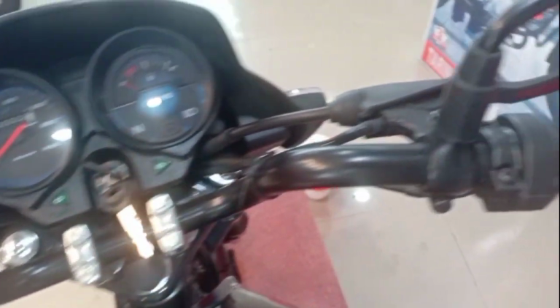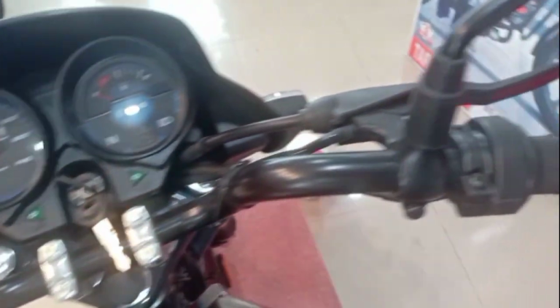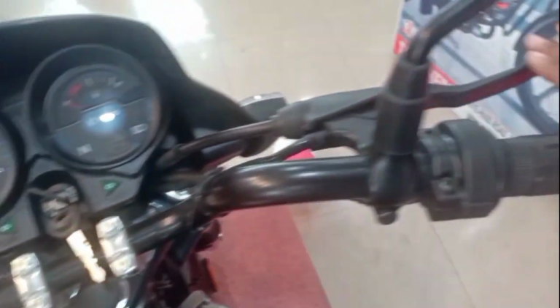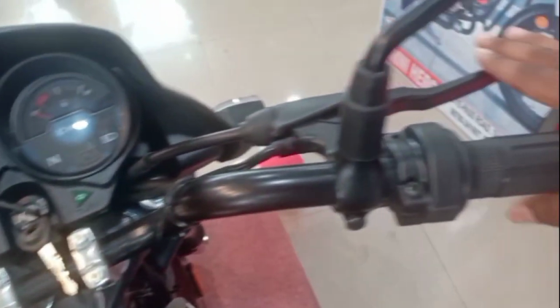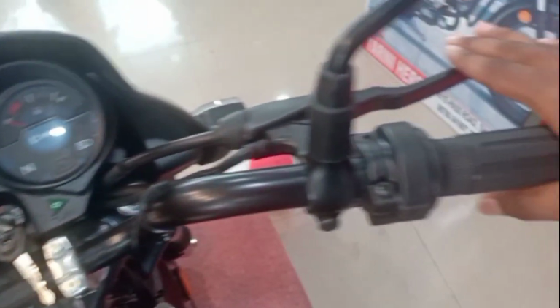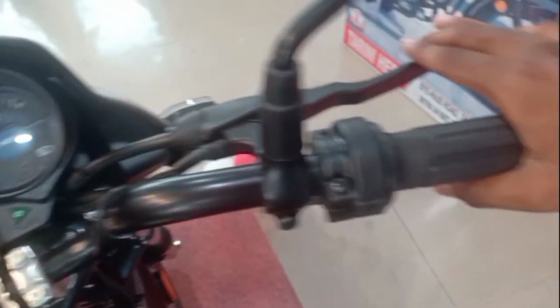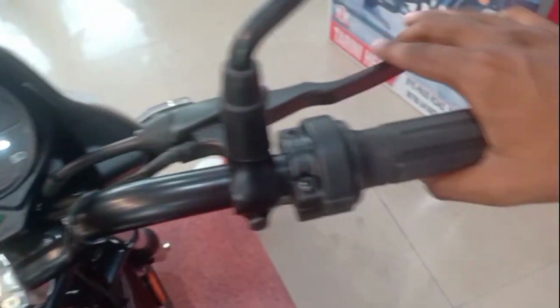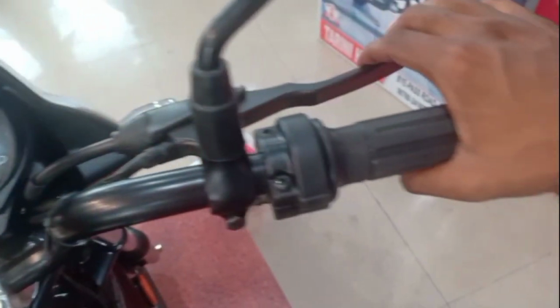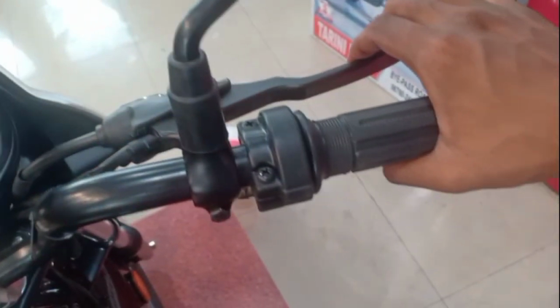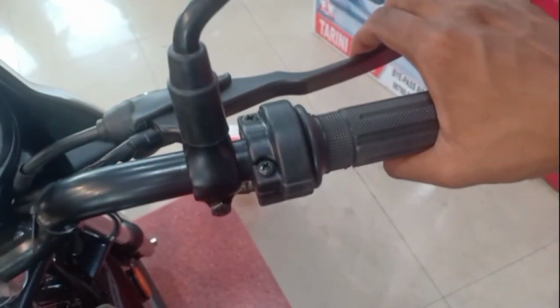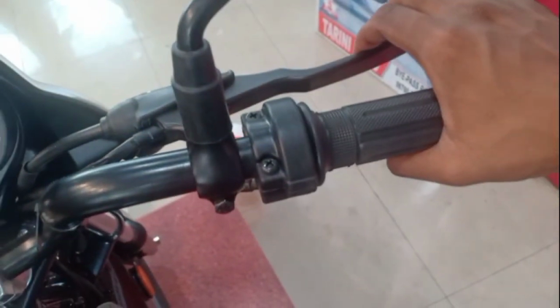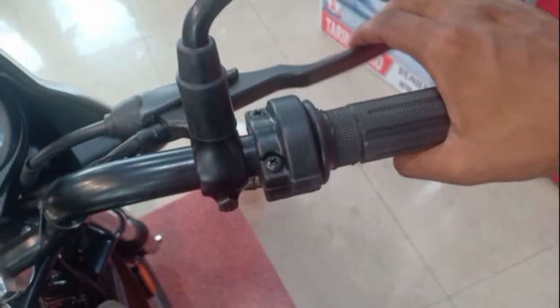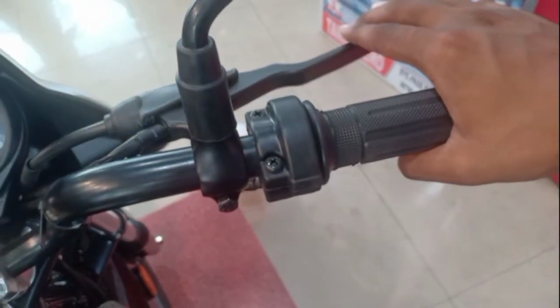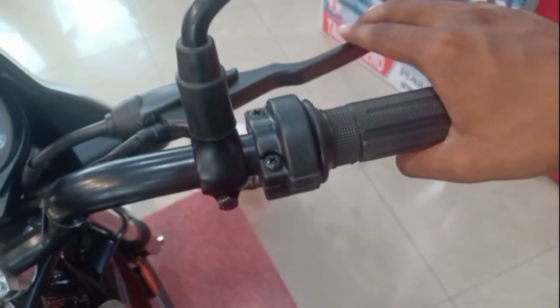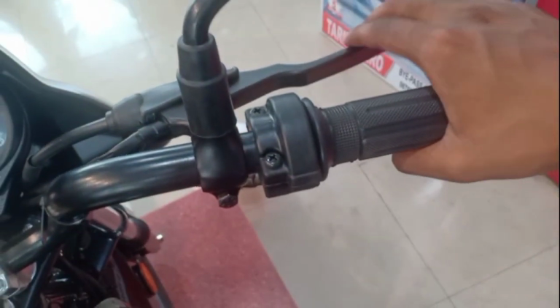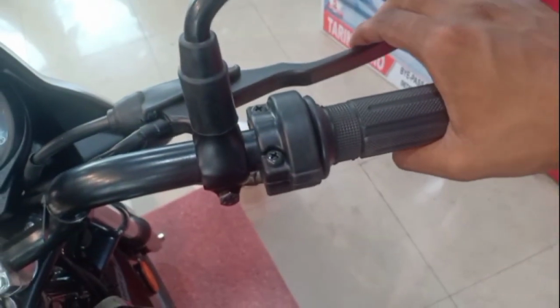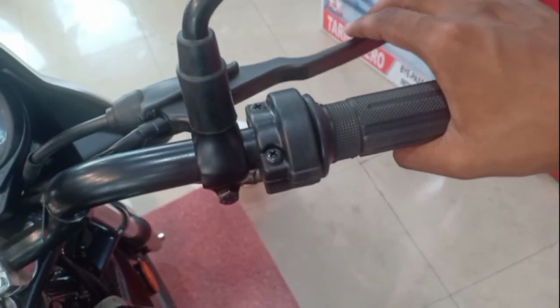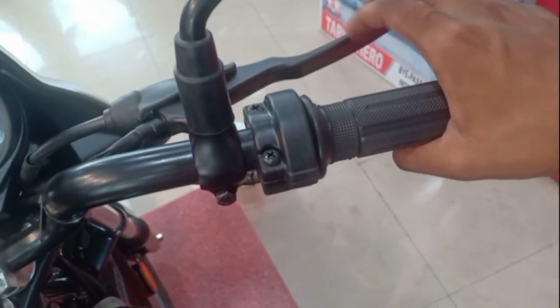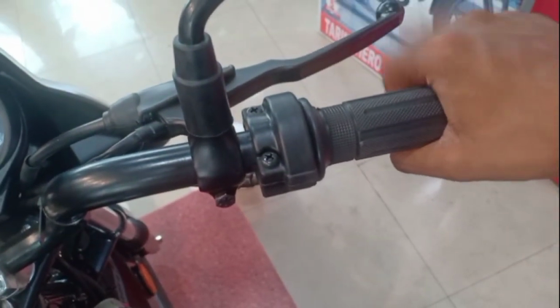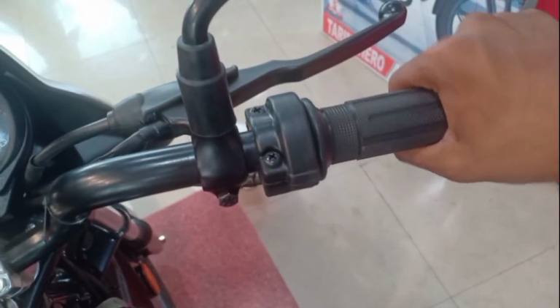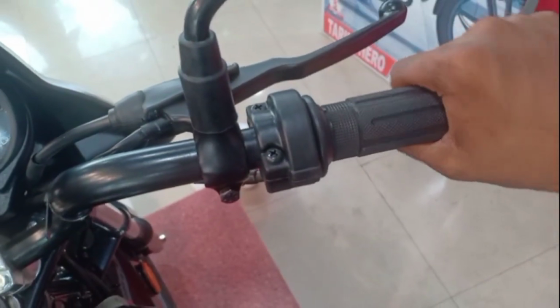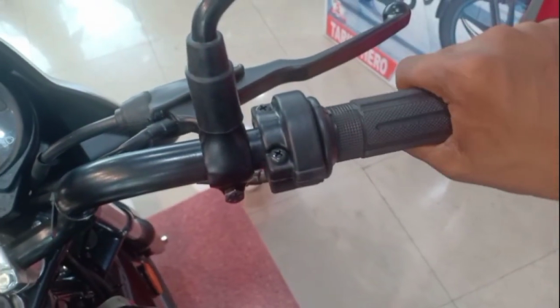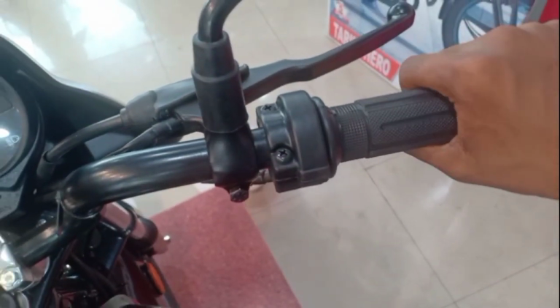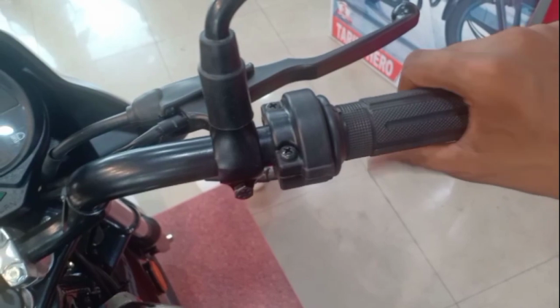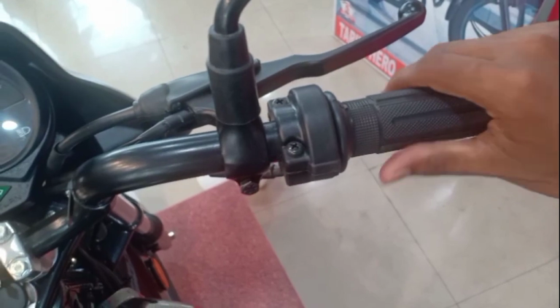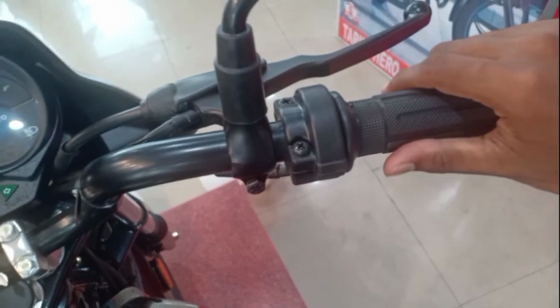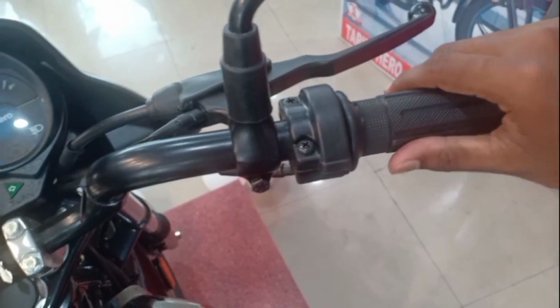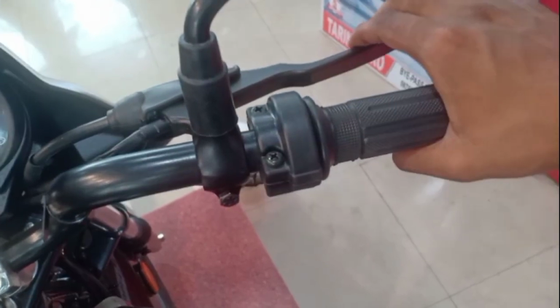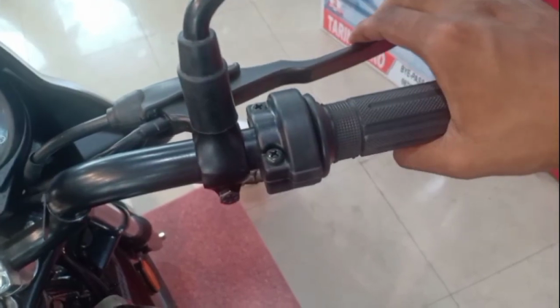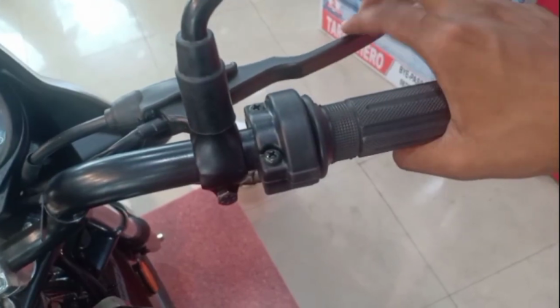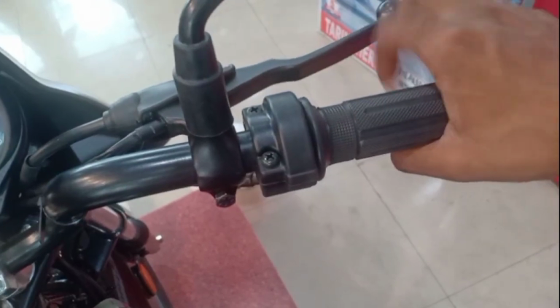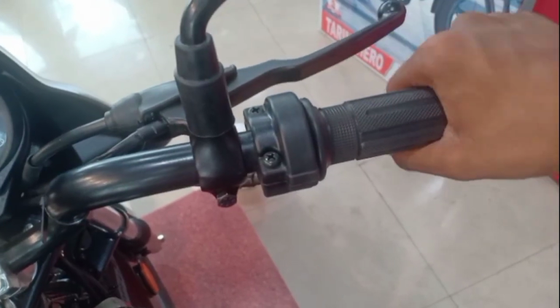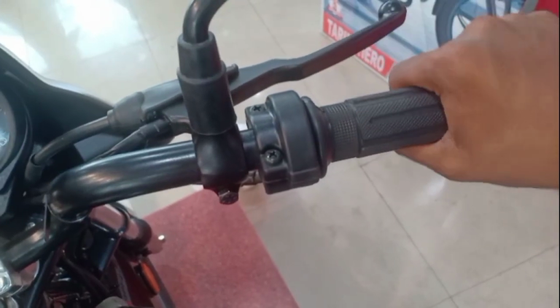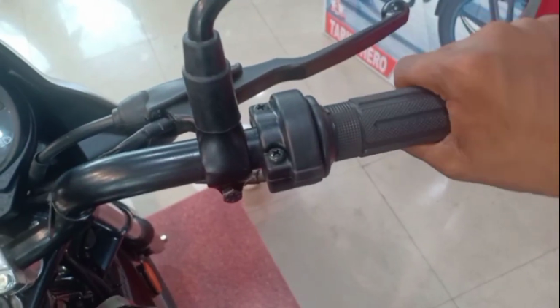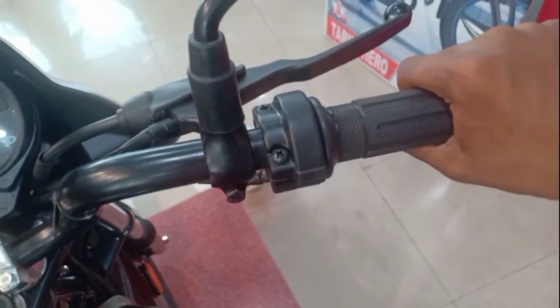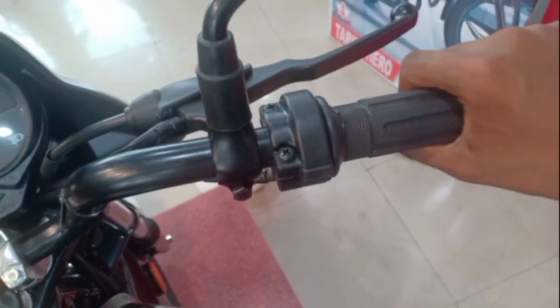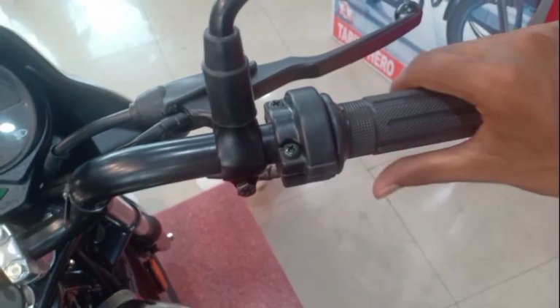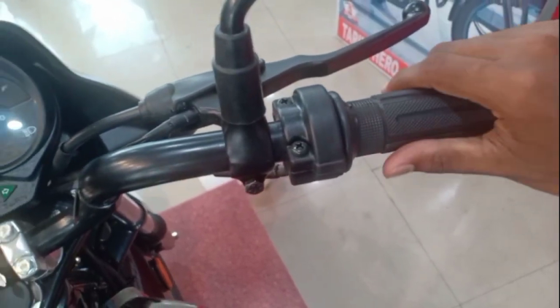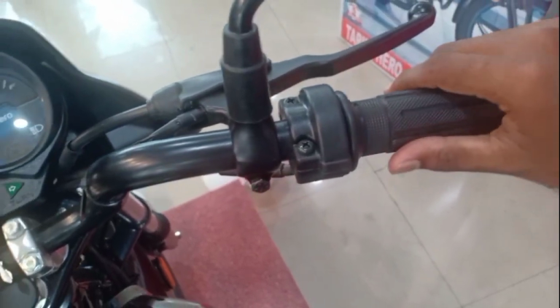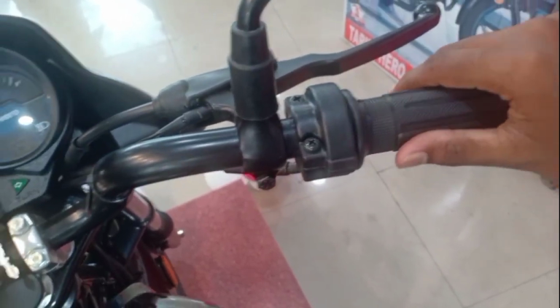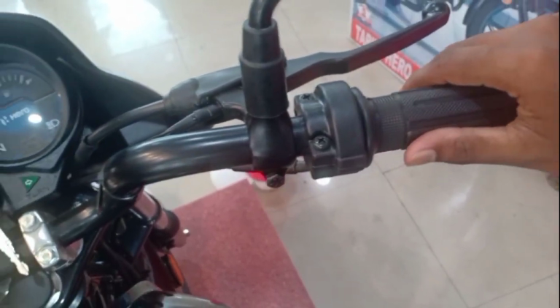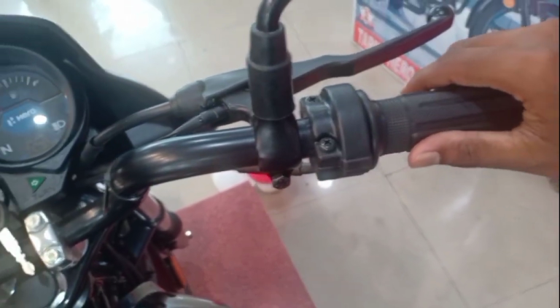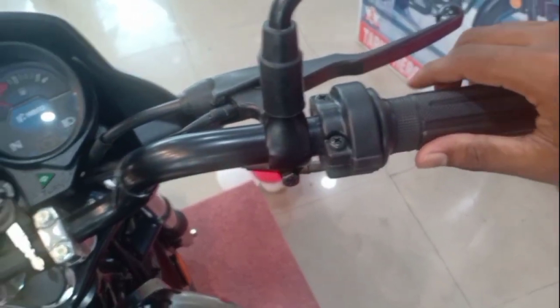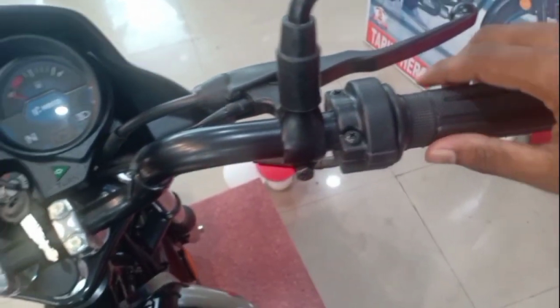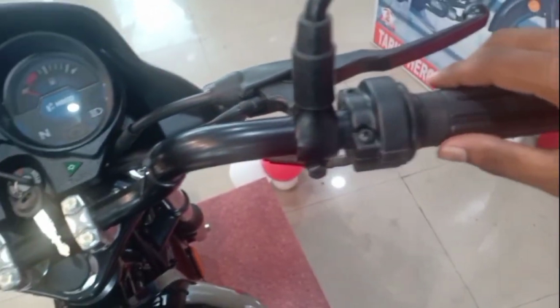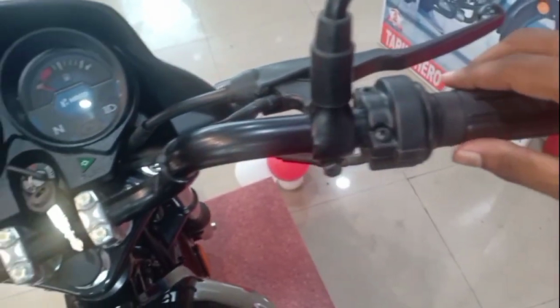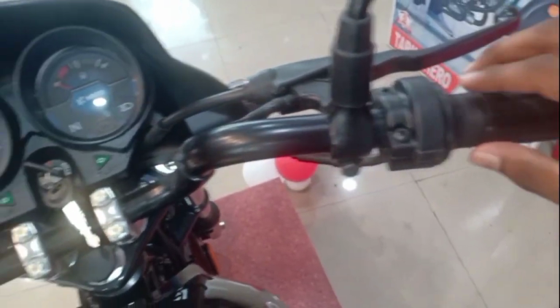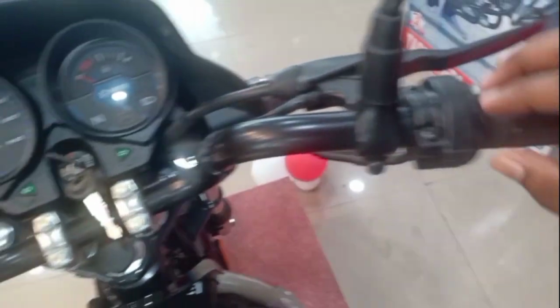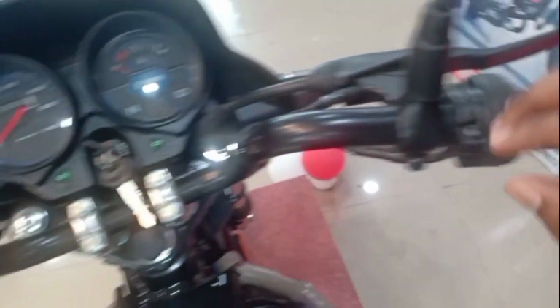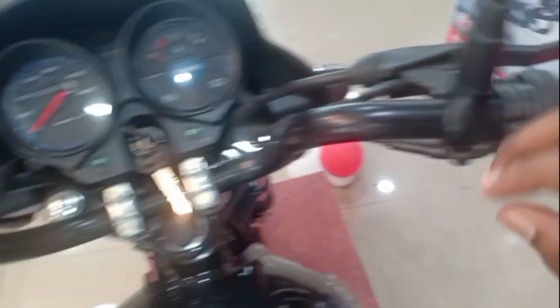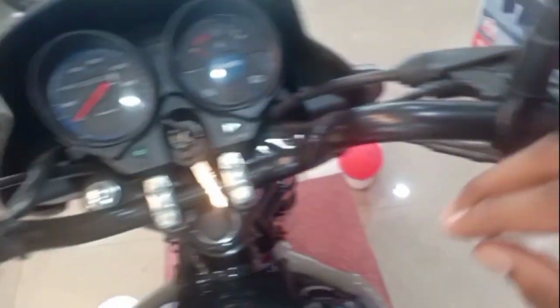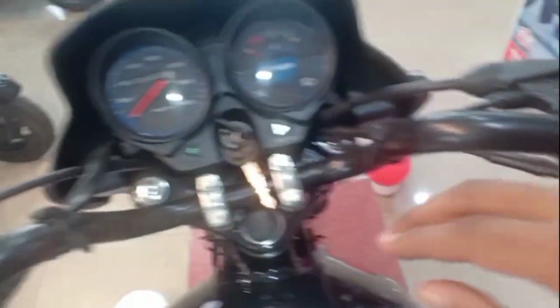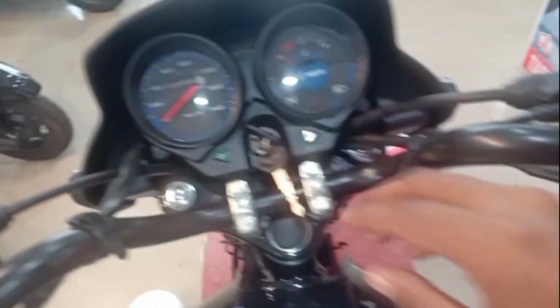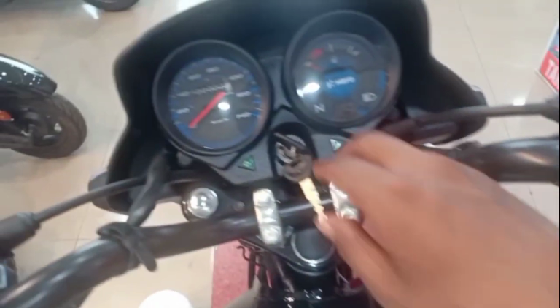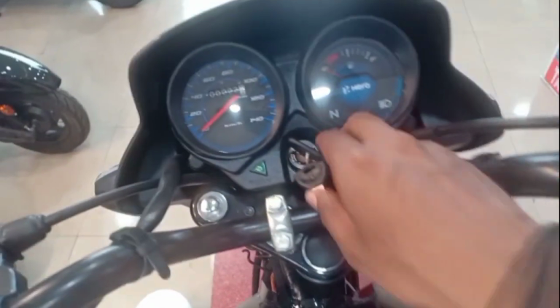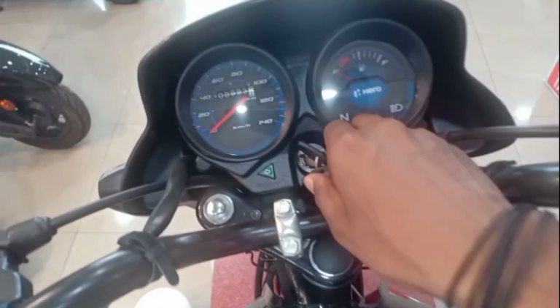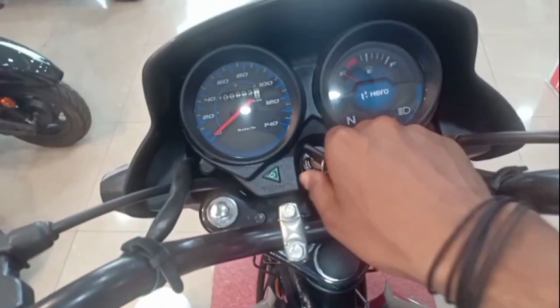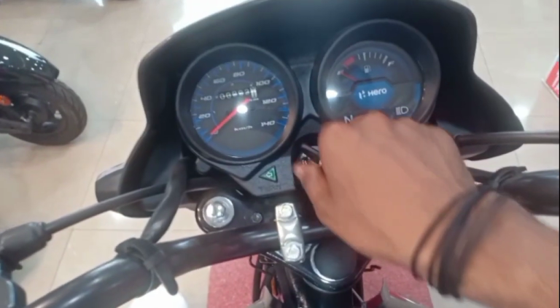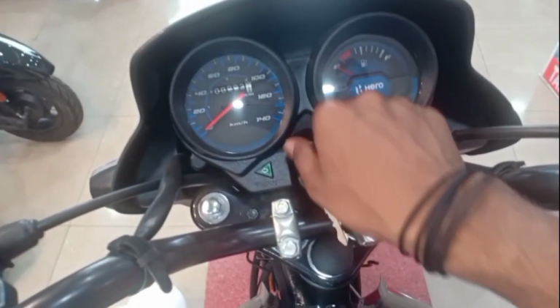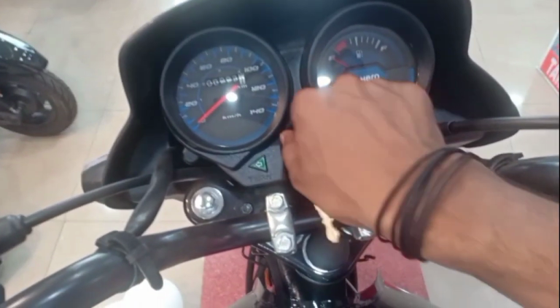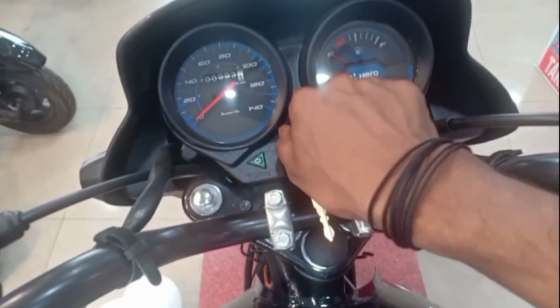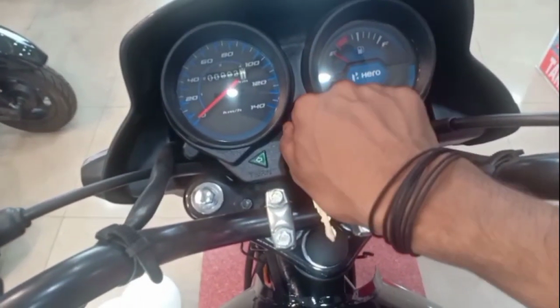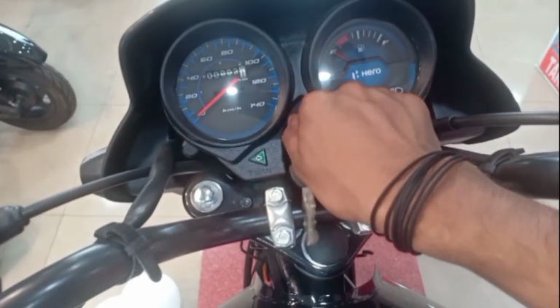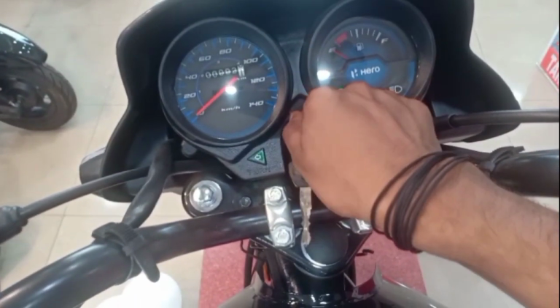In this bike, you have a self-start engine. If you talk about the right side, you can get the key at the top.